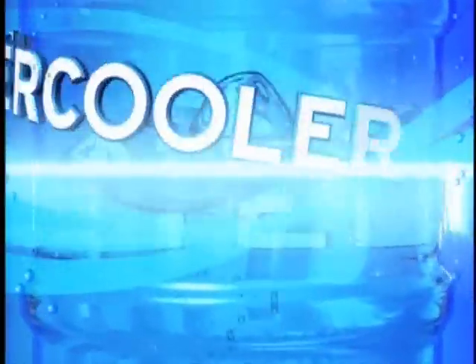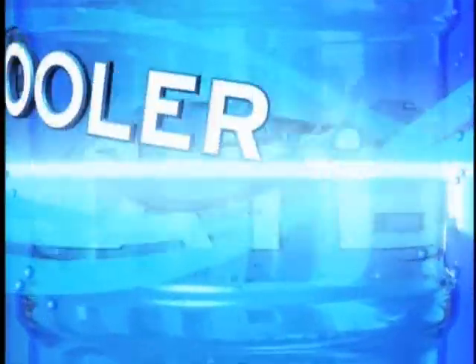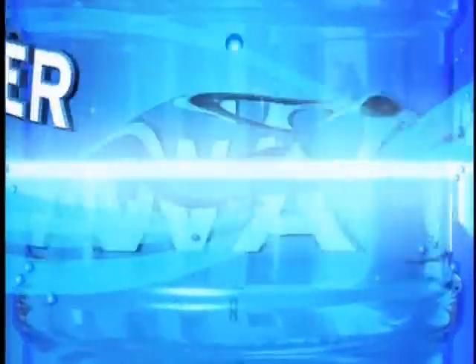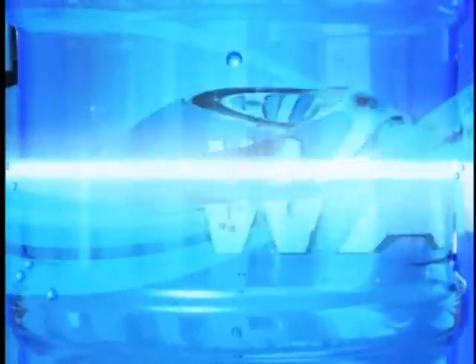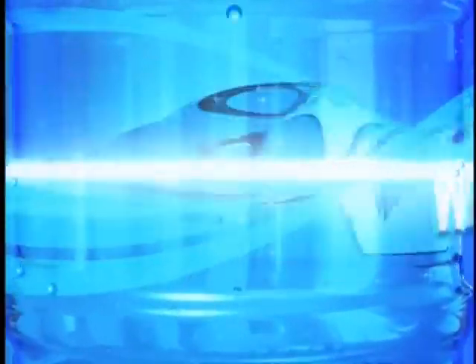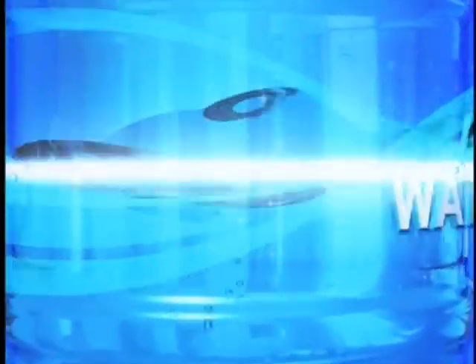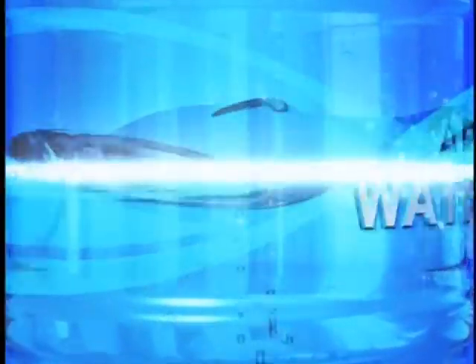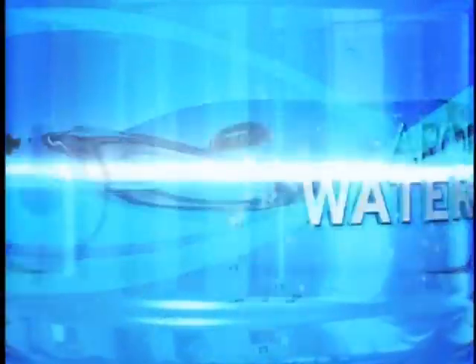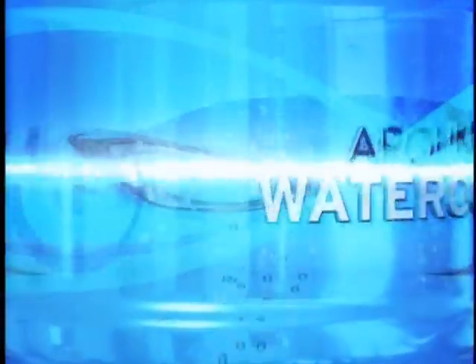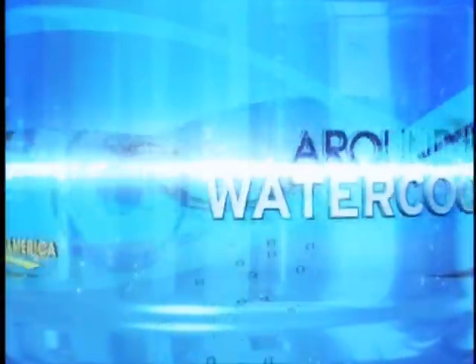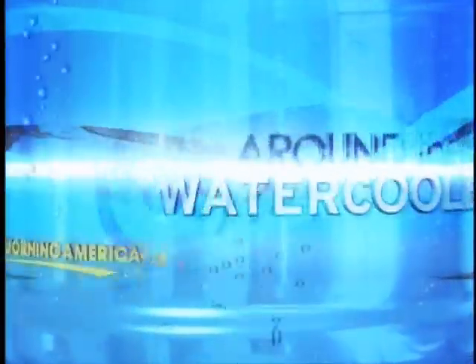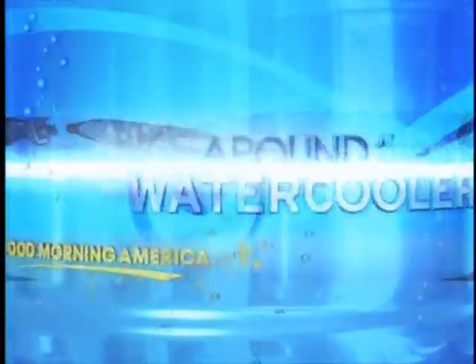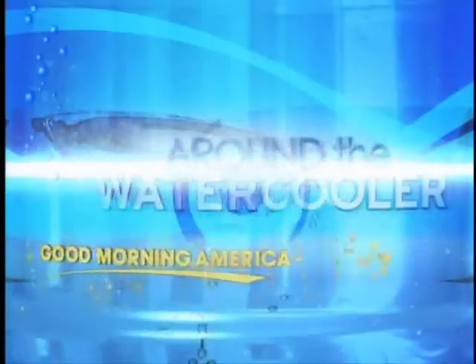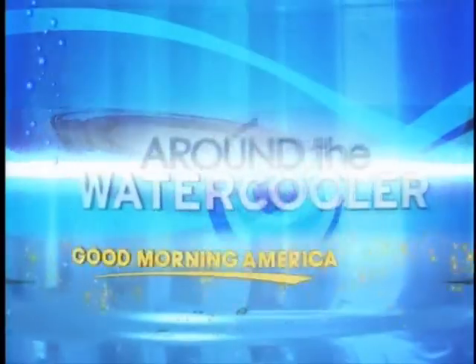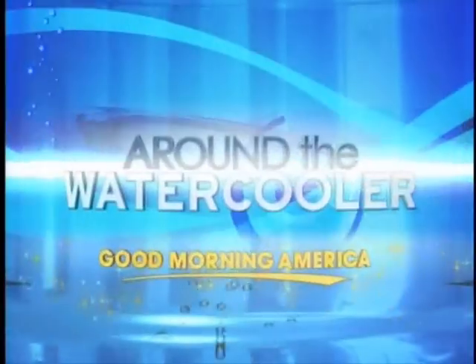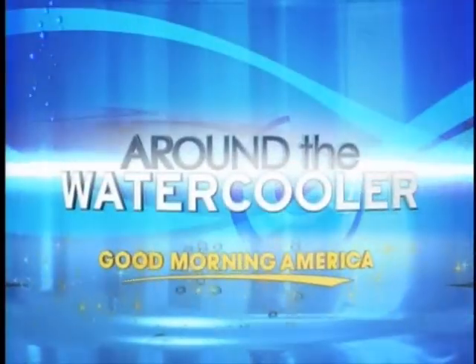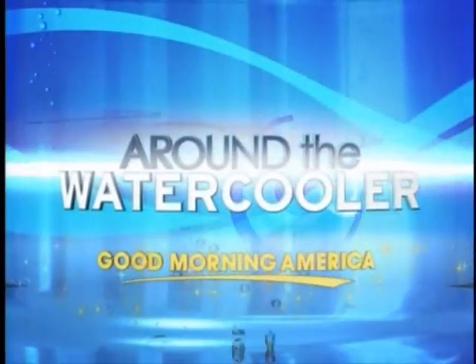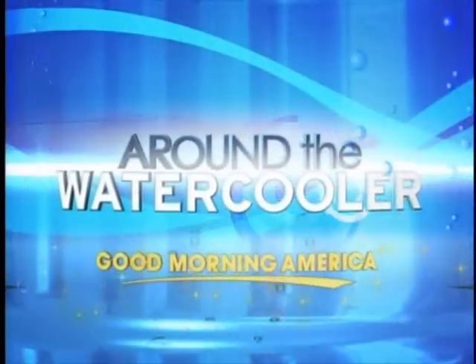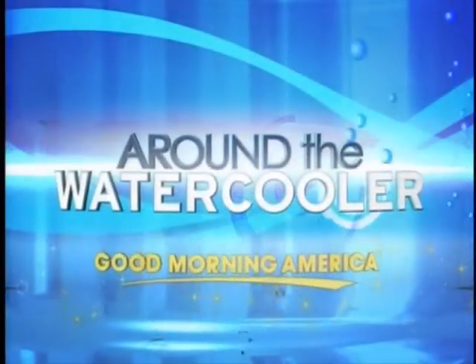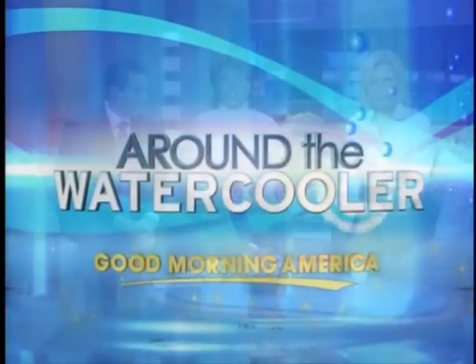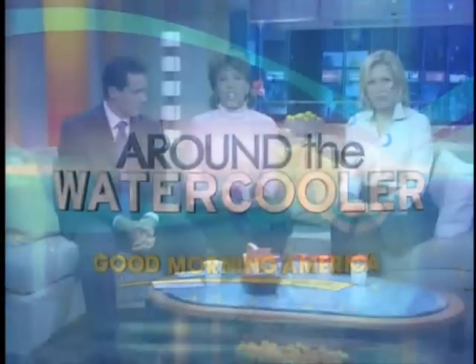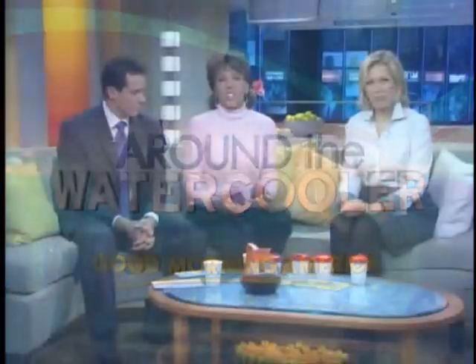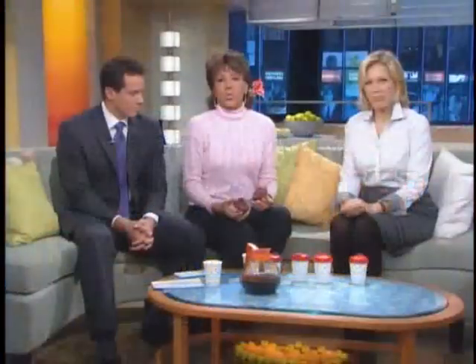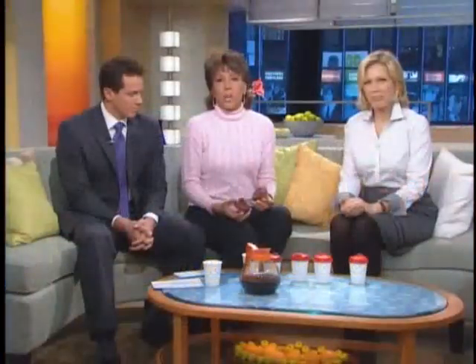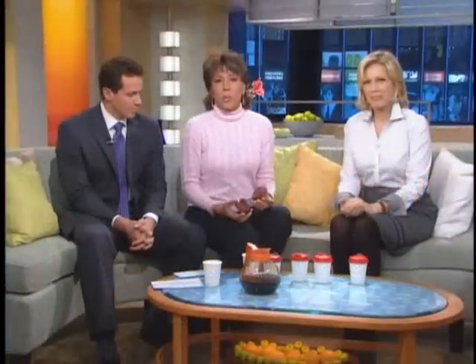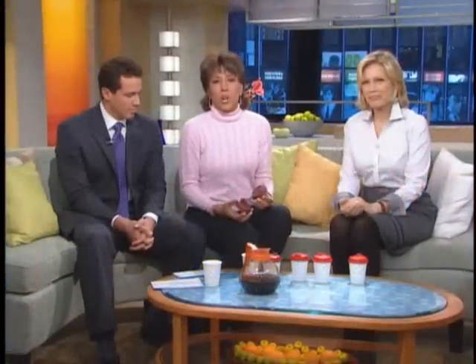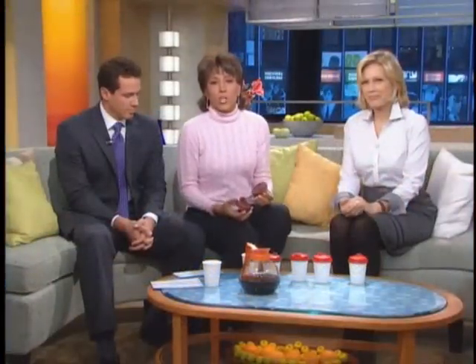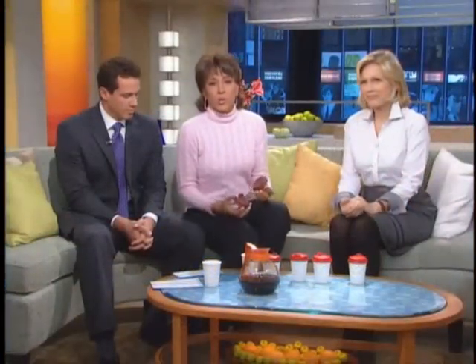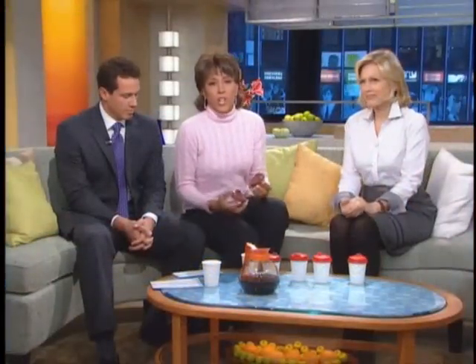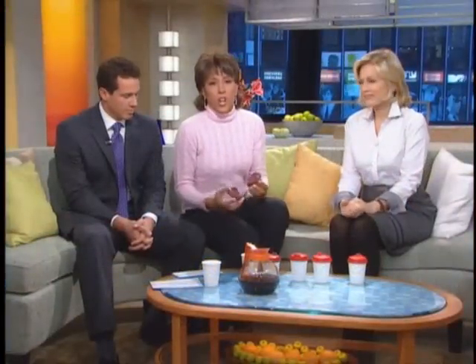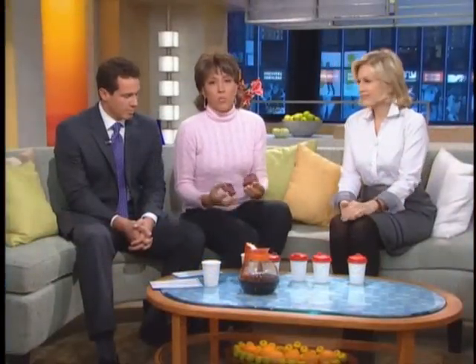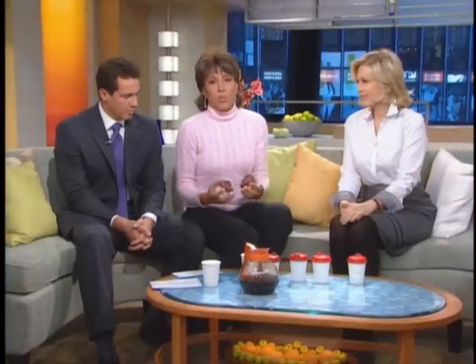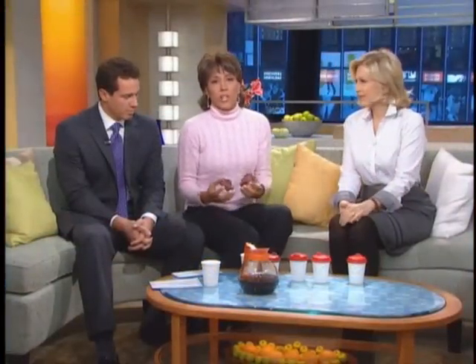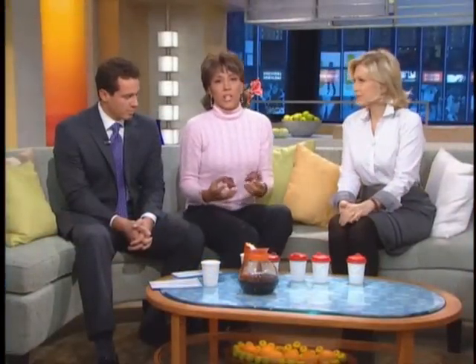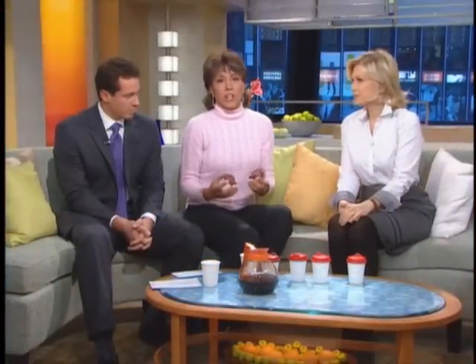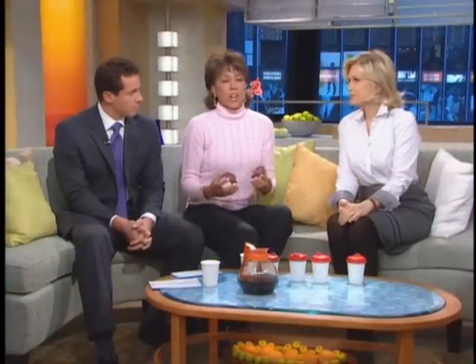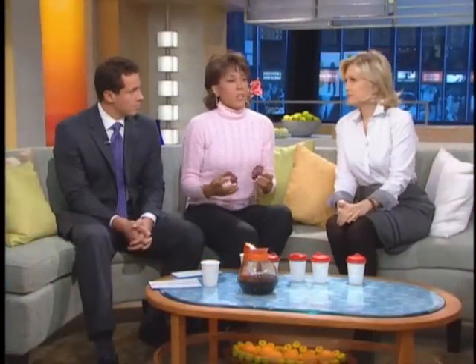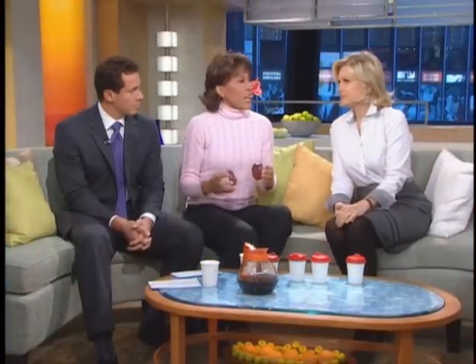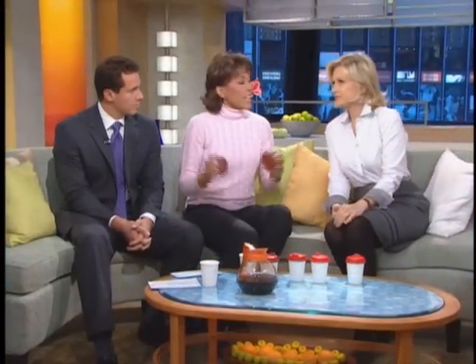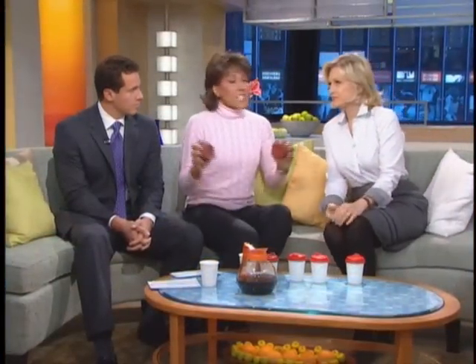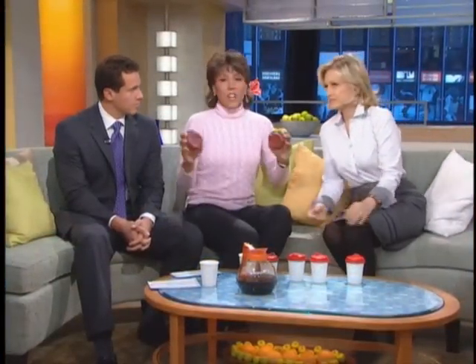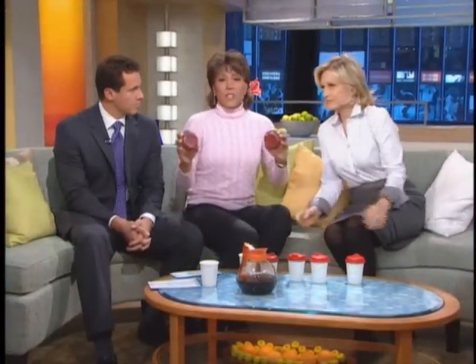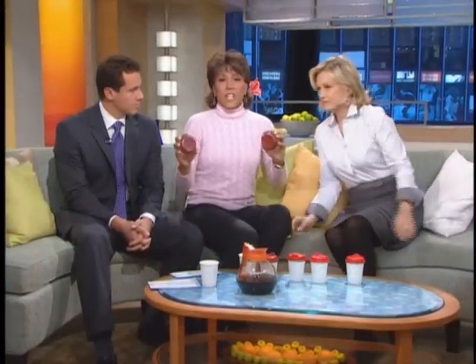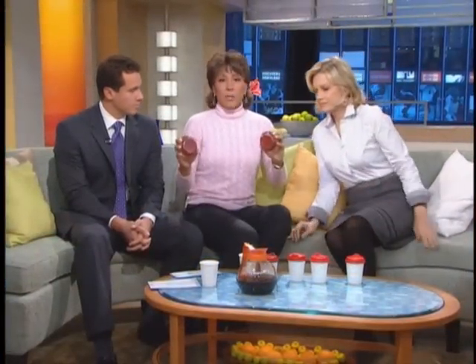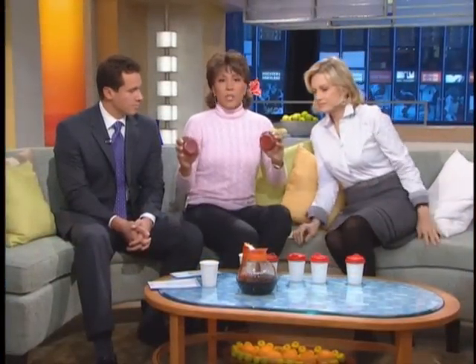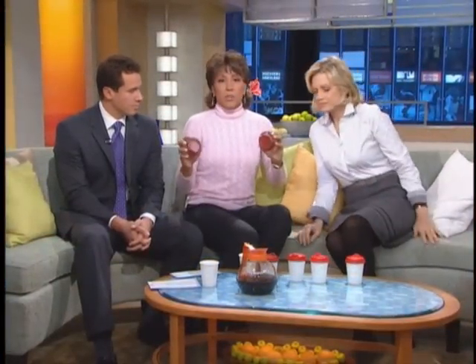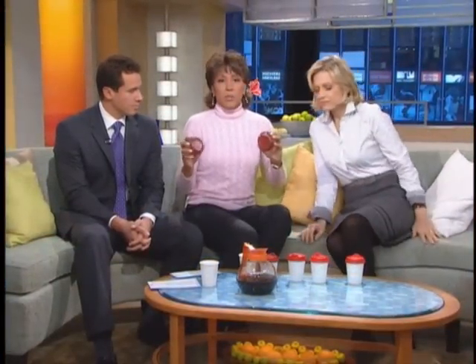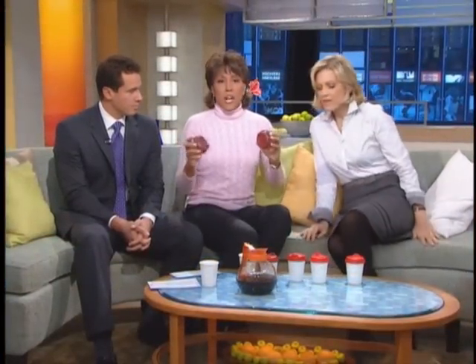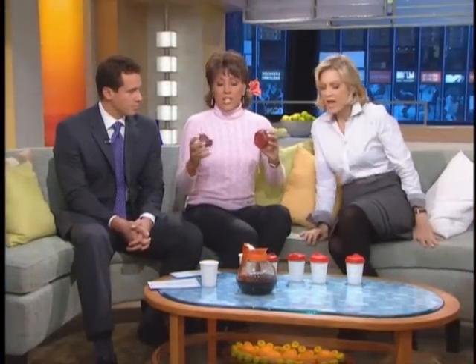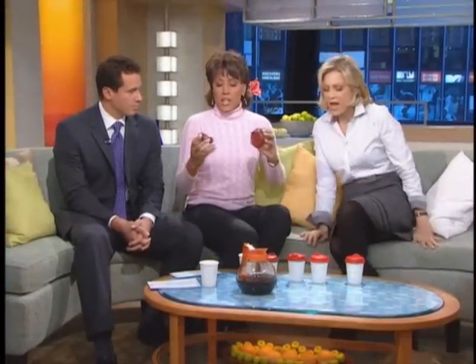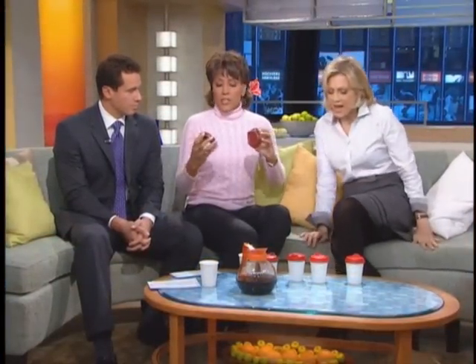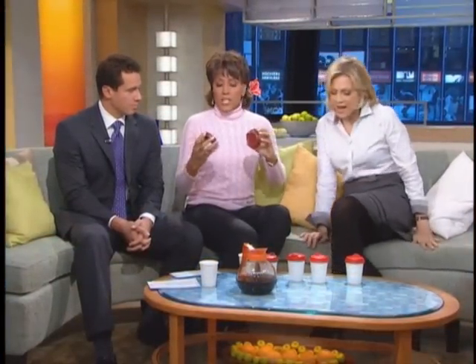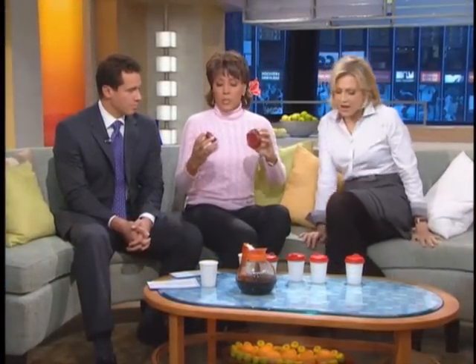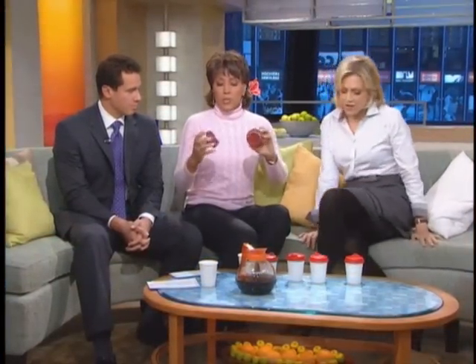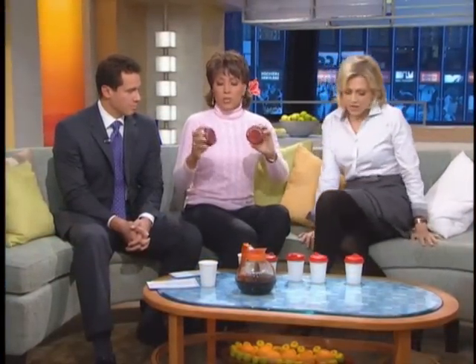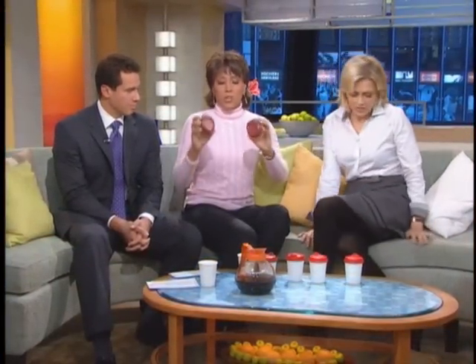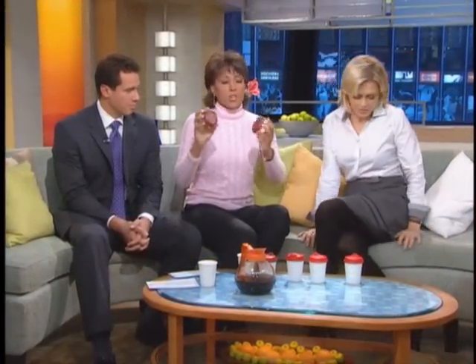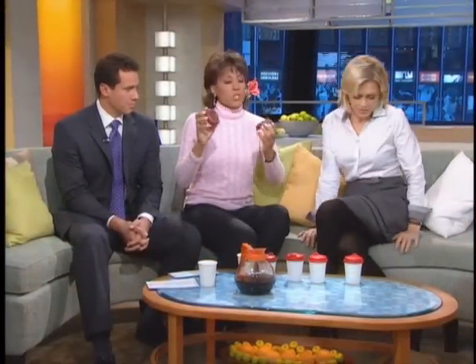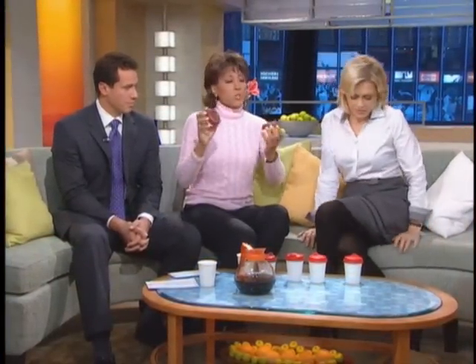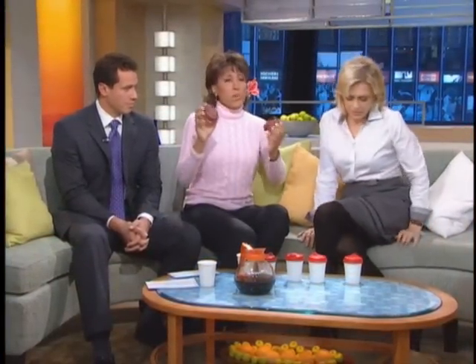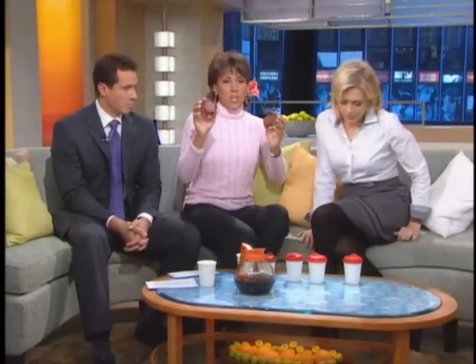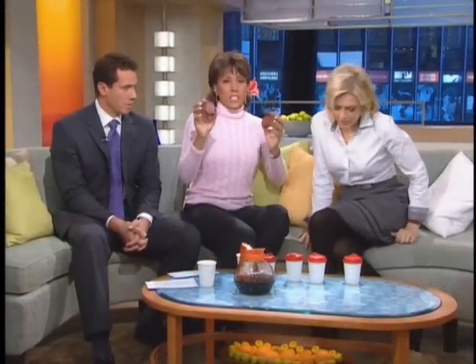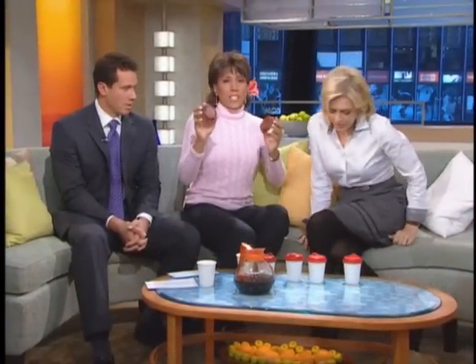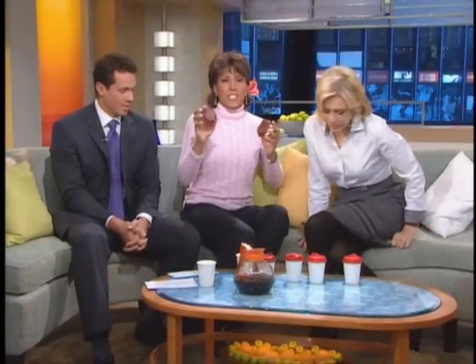Around the old water cooler this morning, a new product that could change the way we all drink our morning coffee. Hot coffee coming through. They're called smart lids.